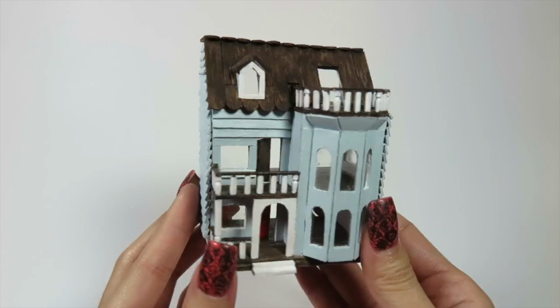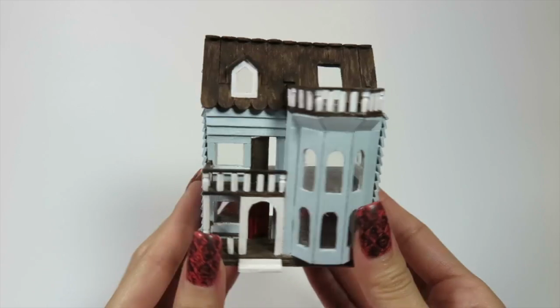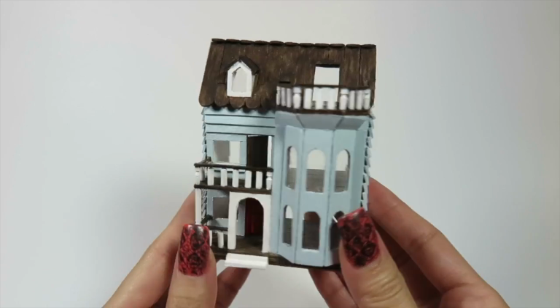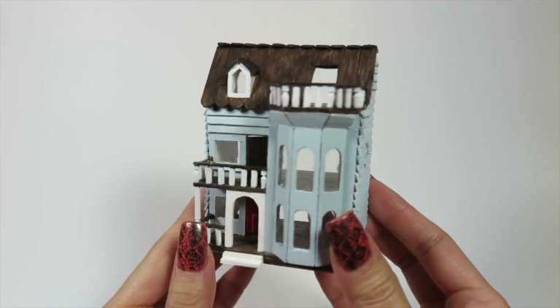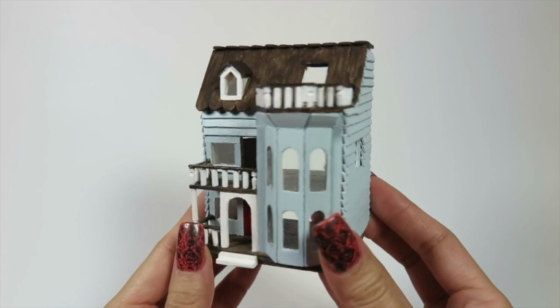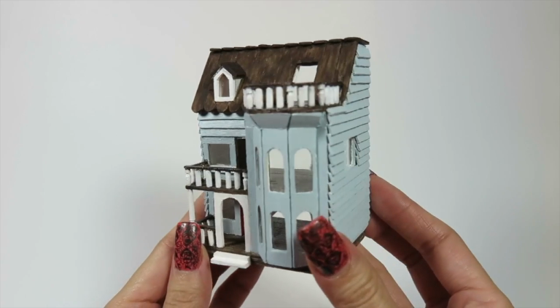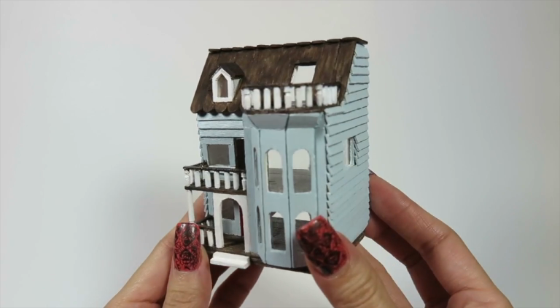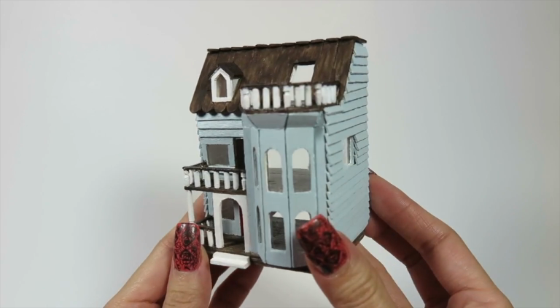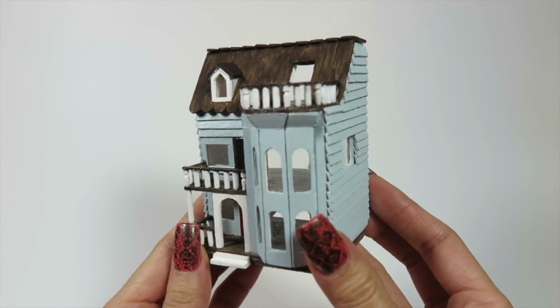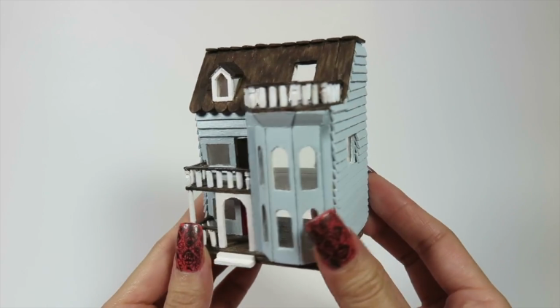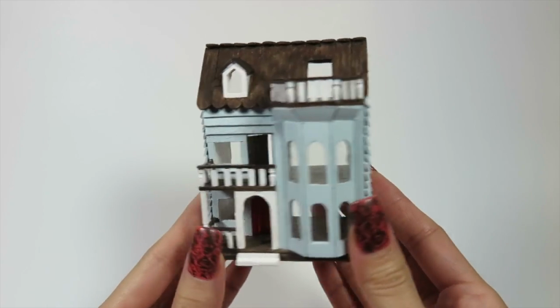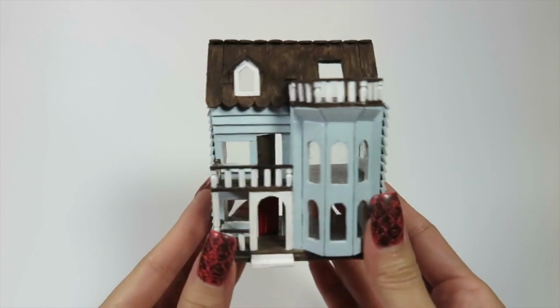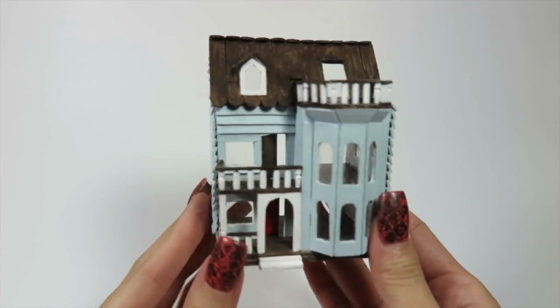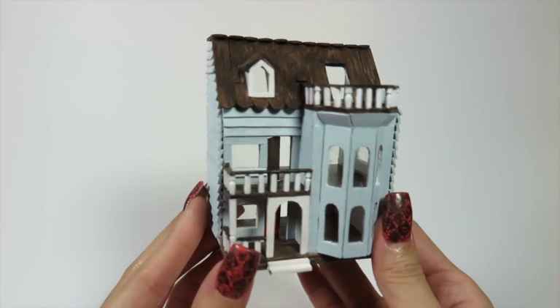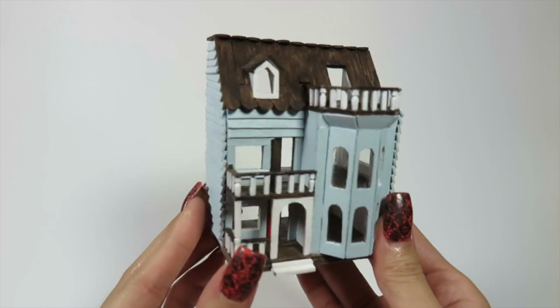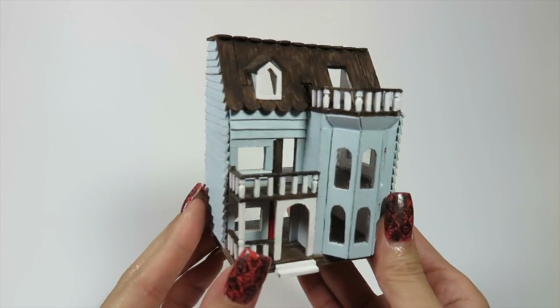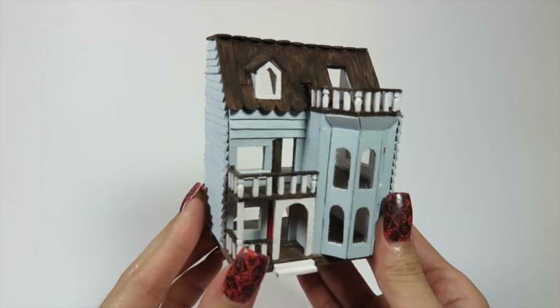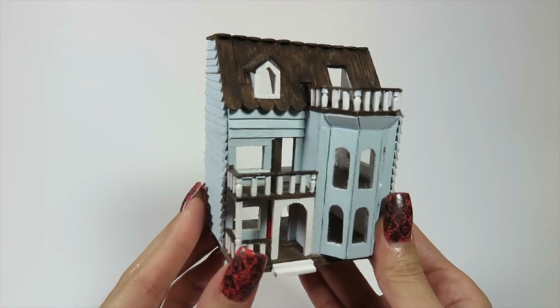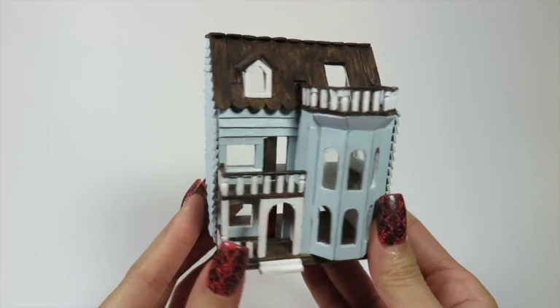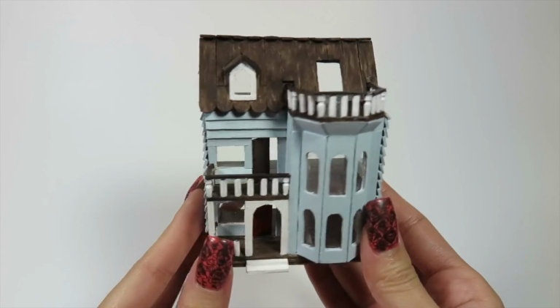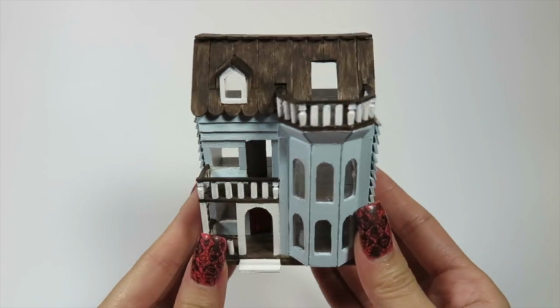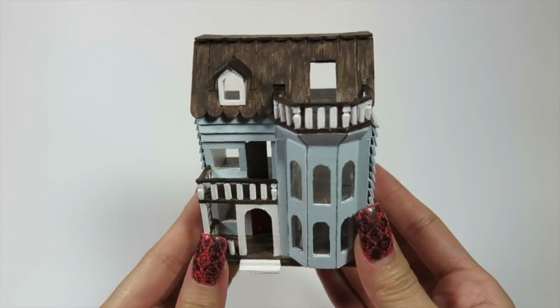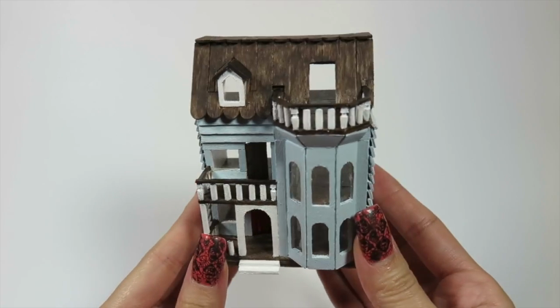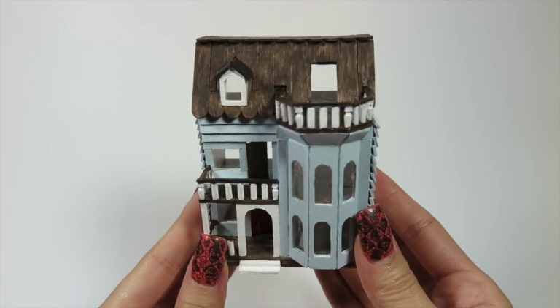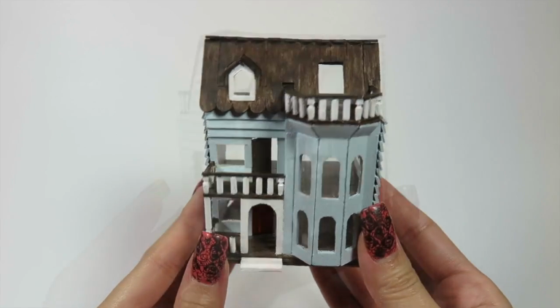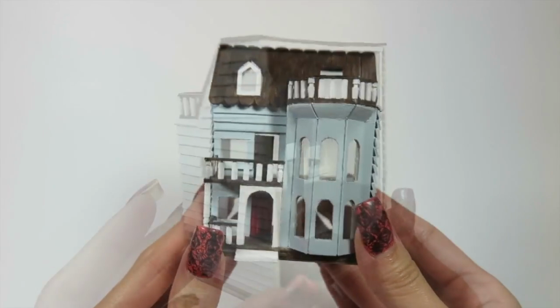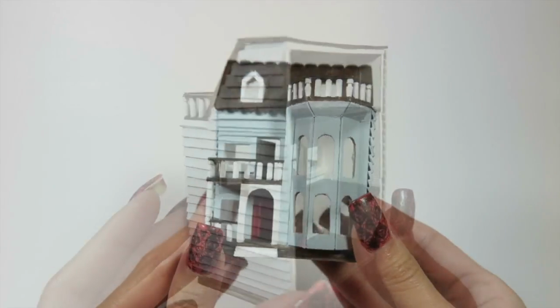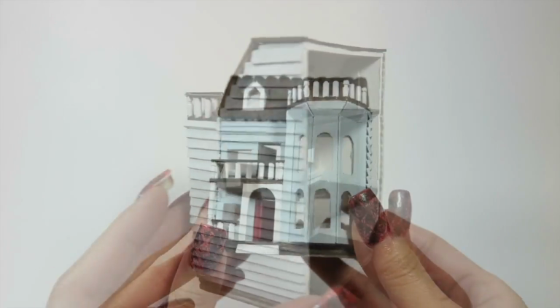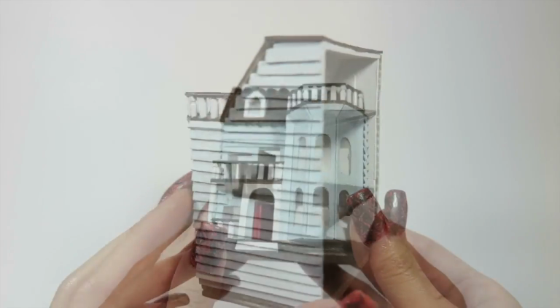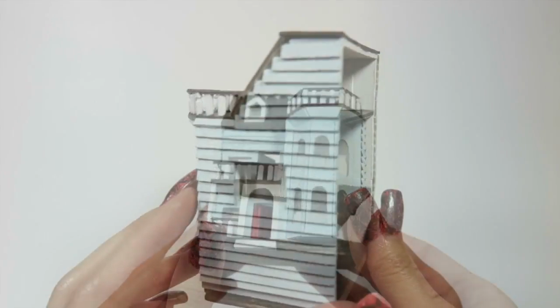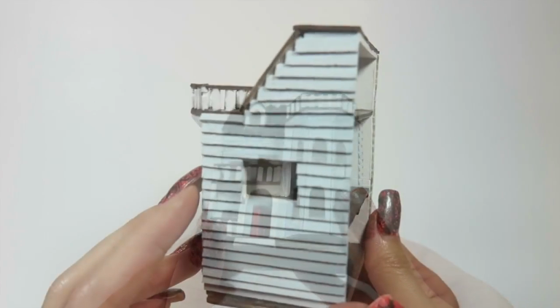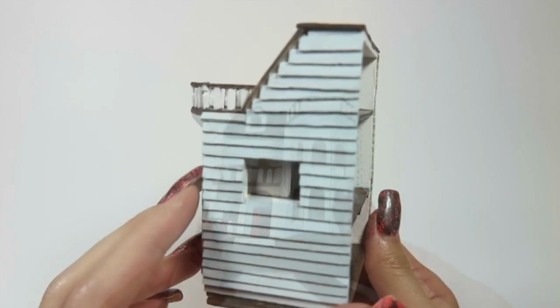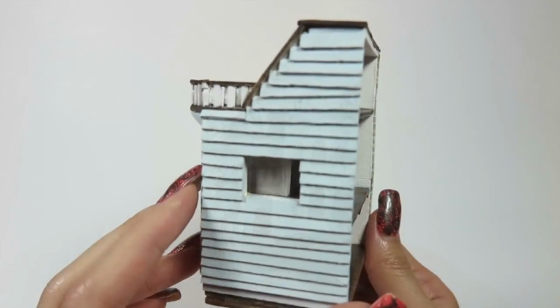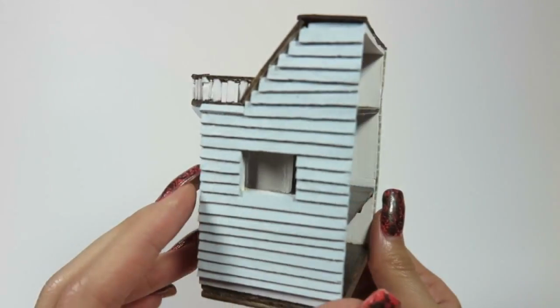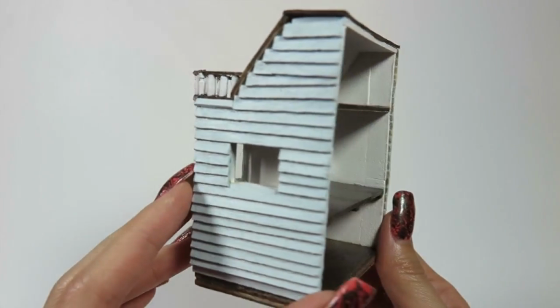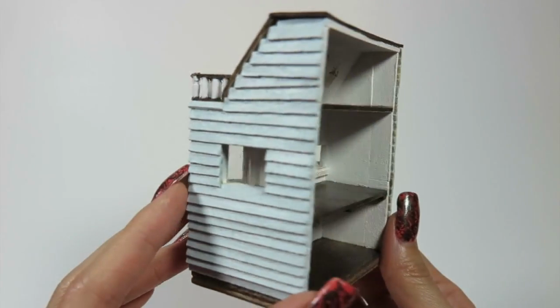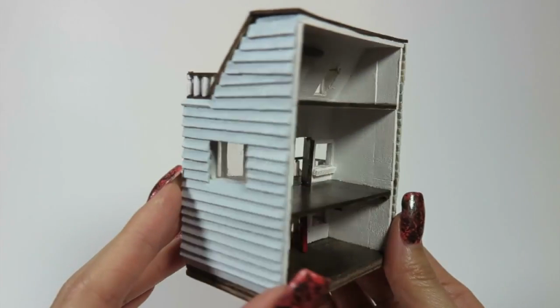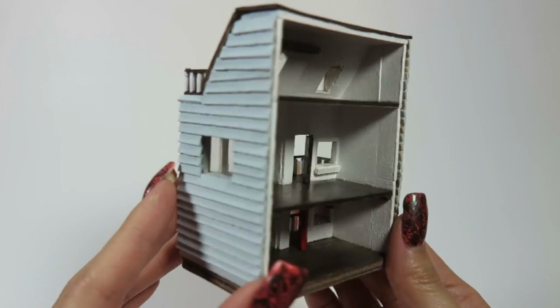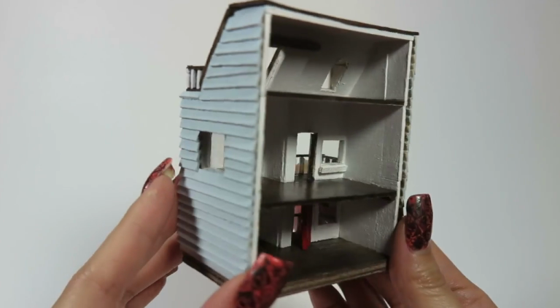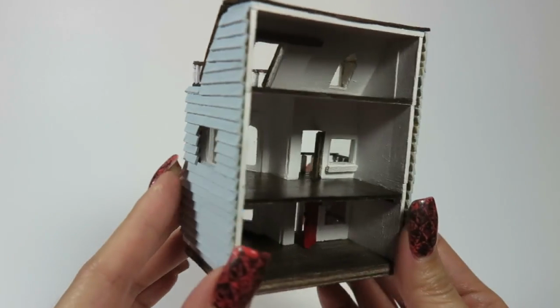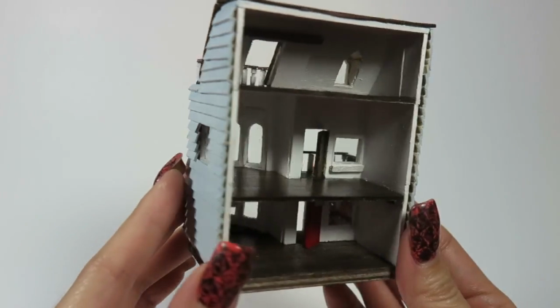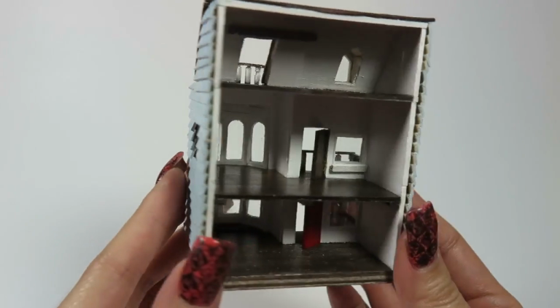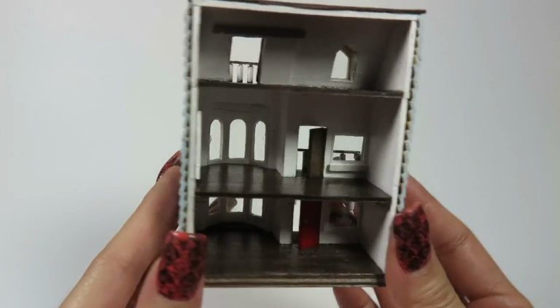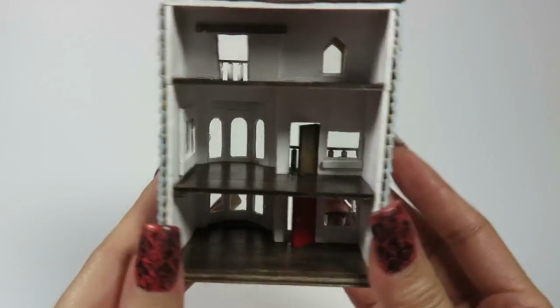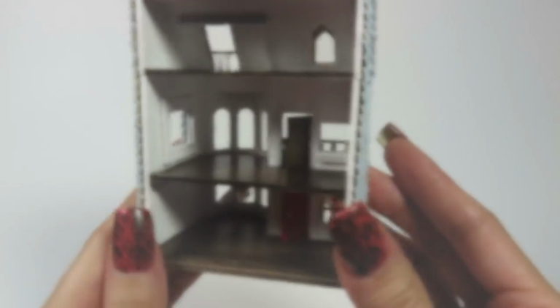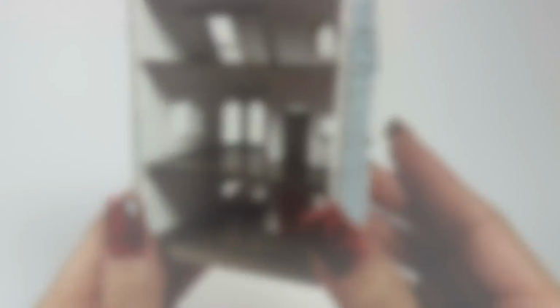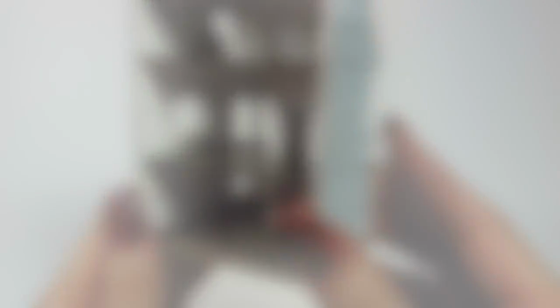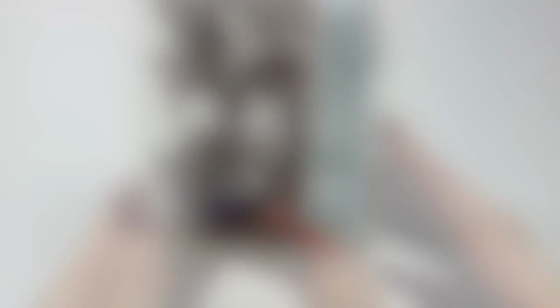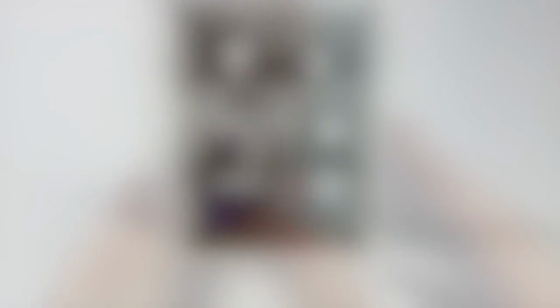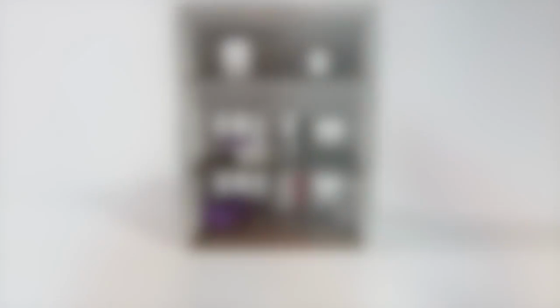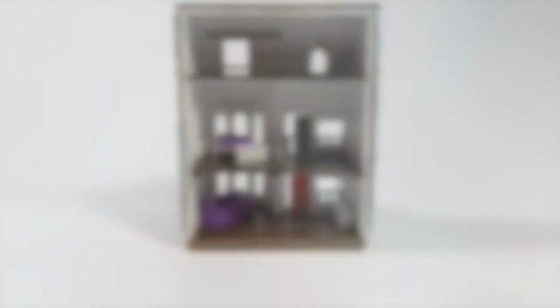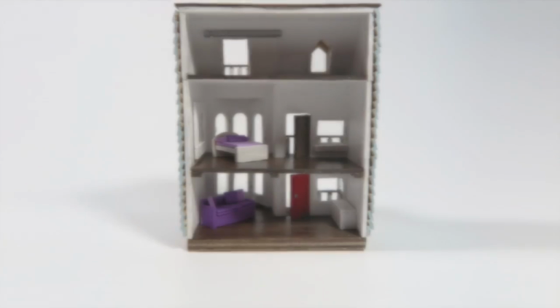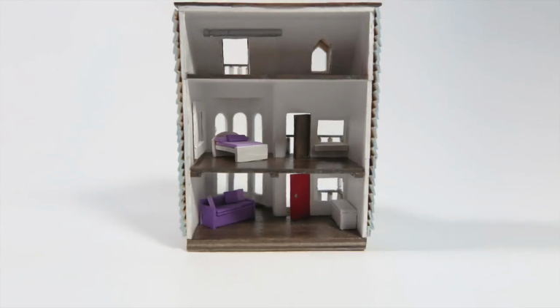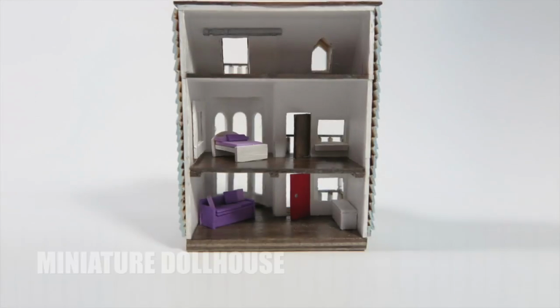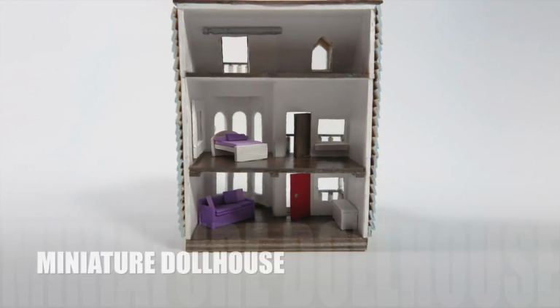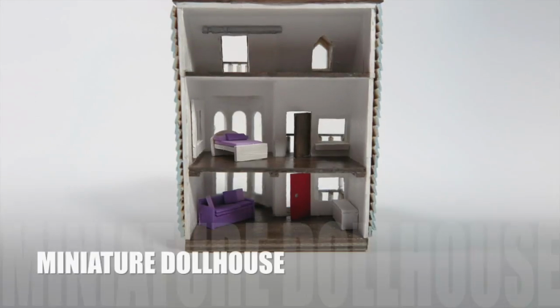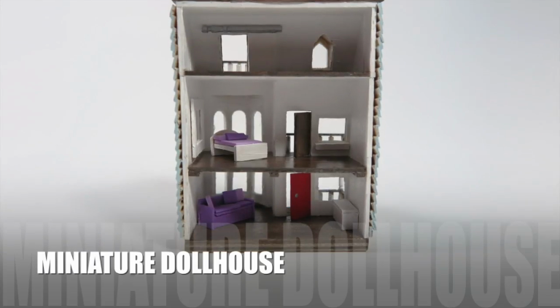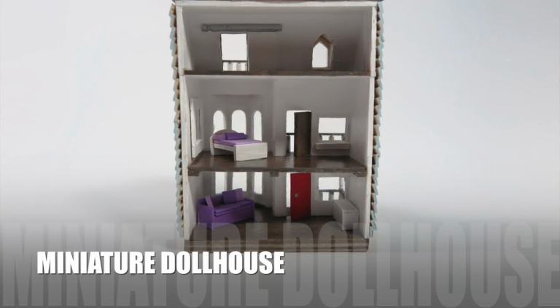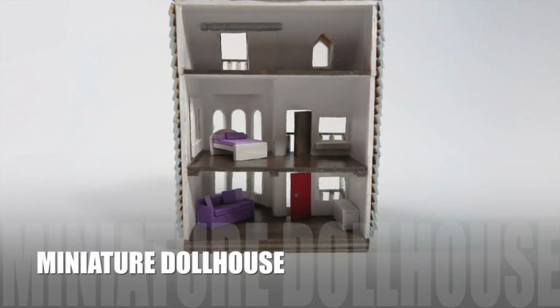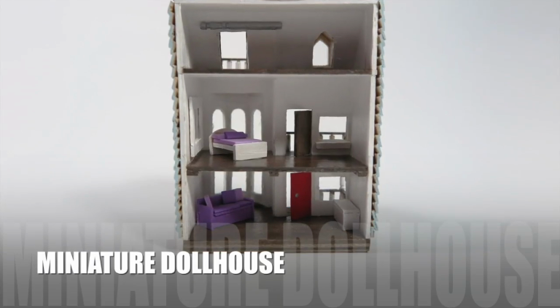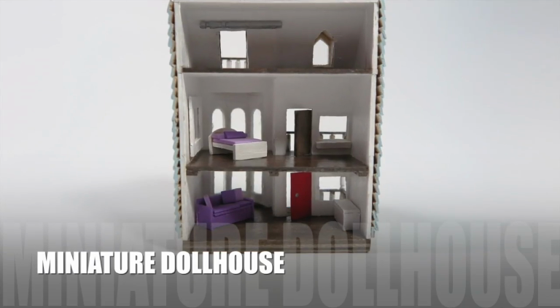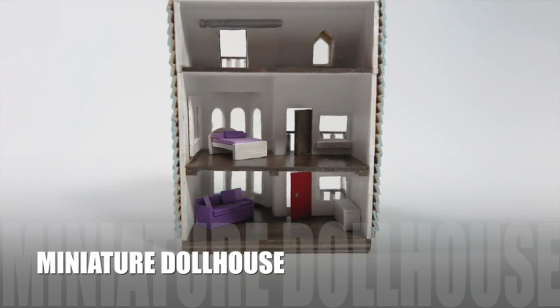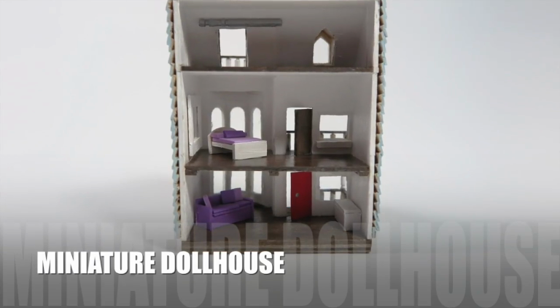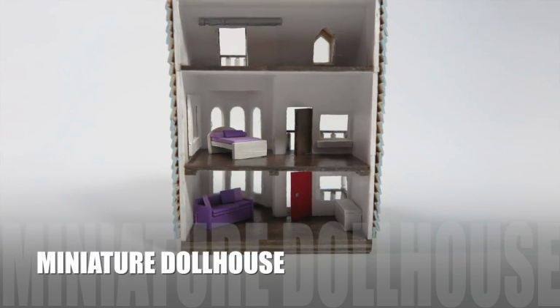Hi there, it's Kath and today we're building a miniature dollhouse — a dollhouse for a dollhouse. Let's jump right into it.